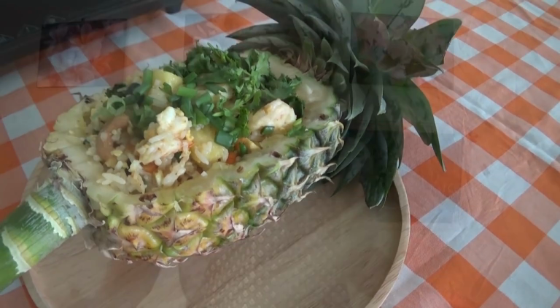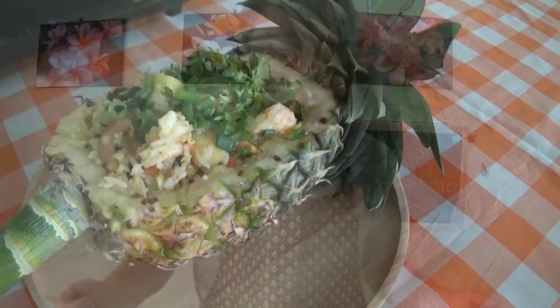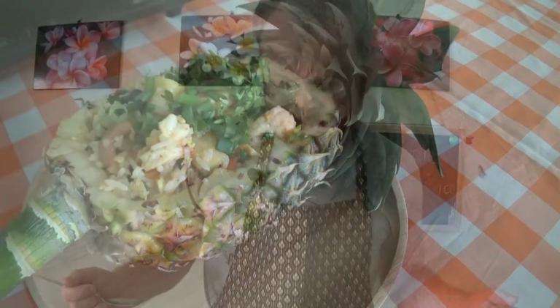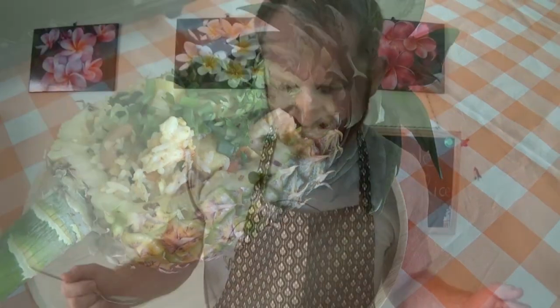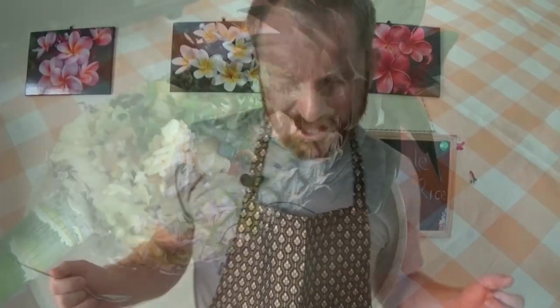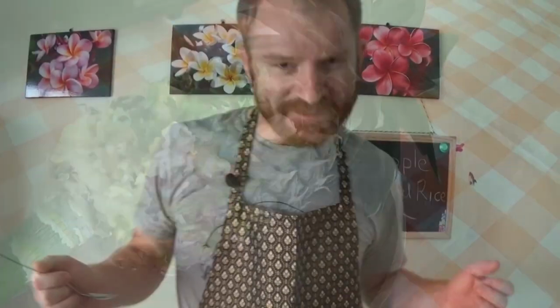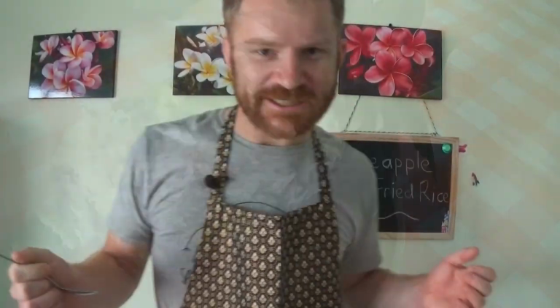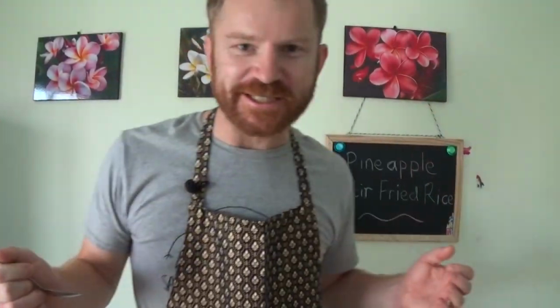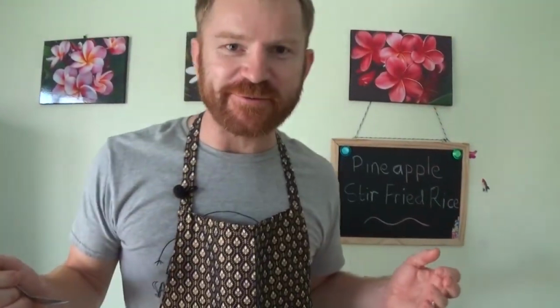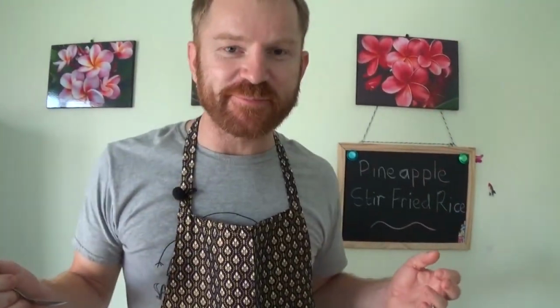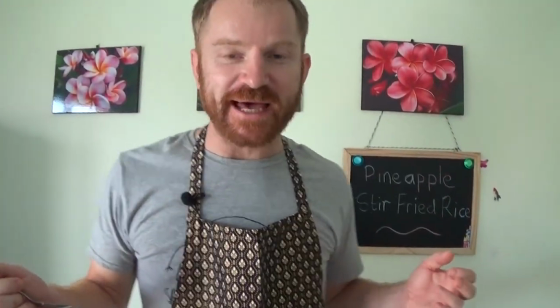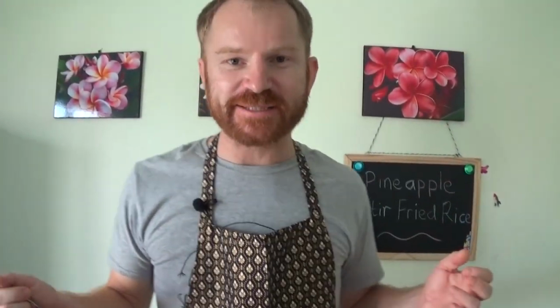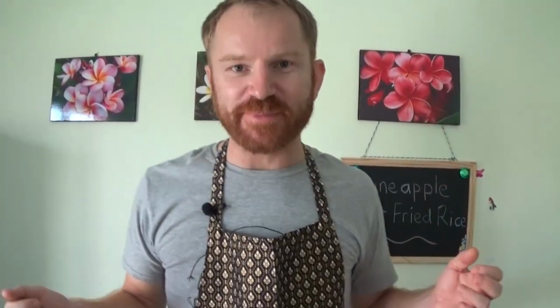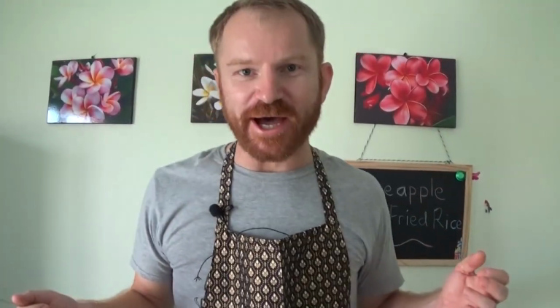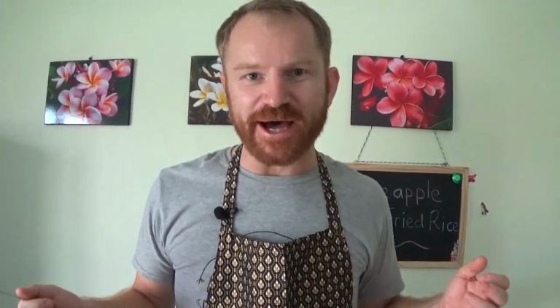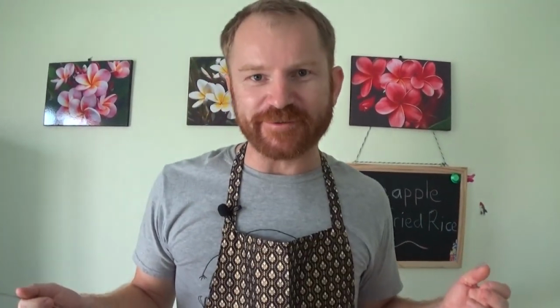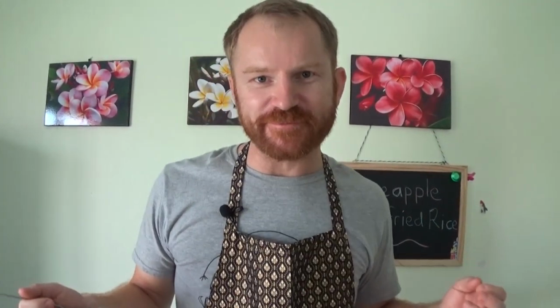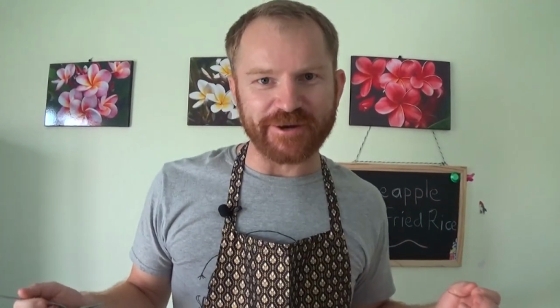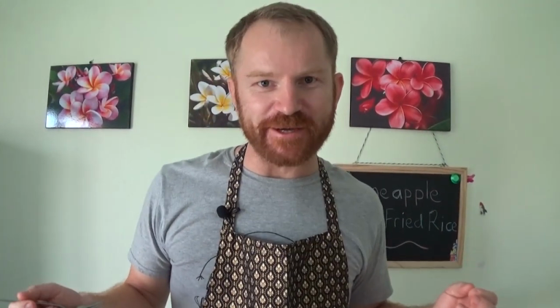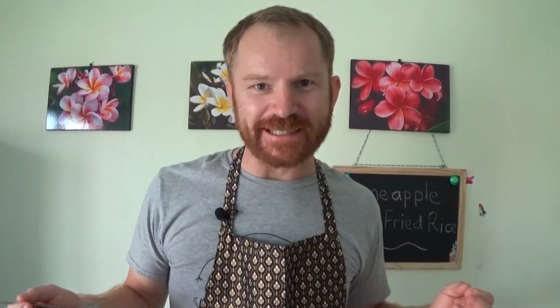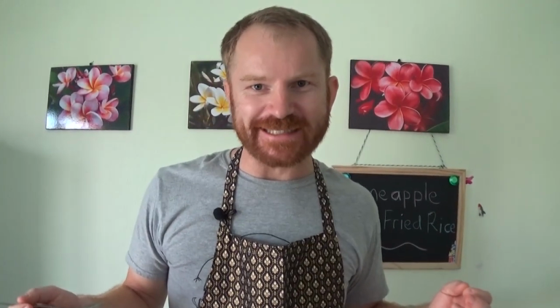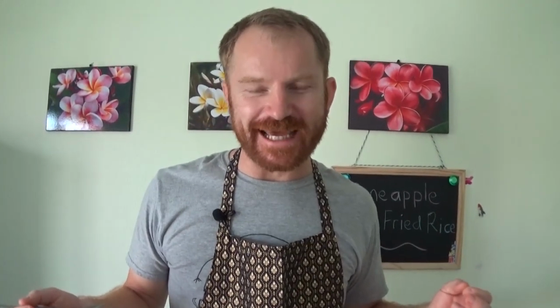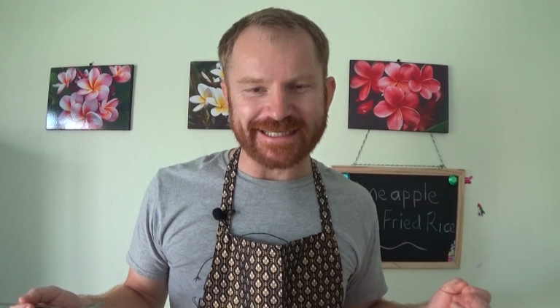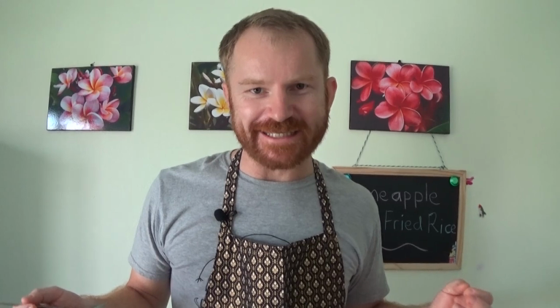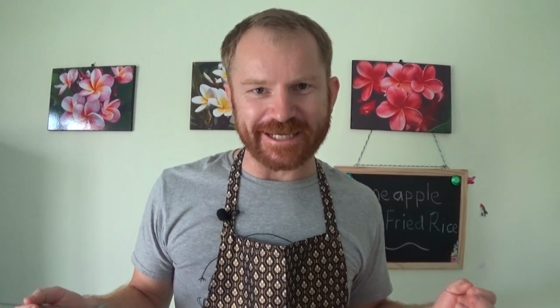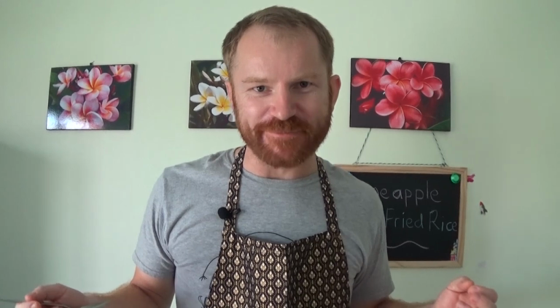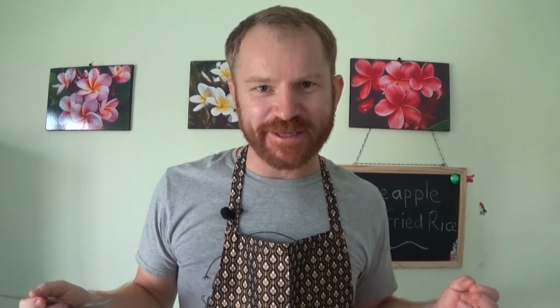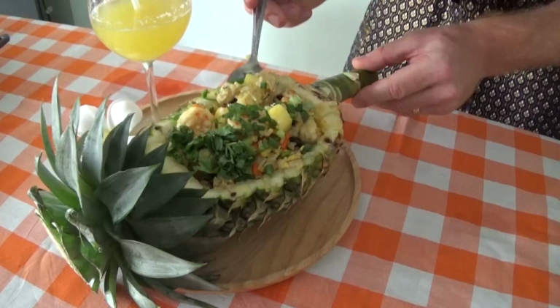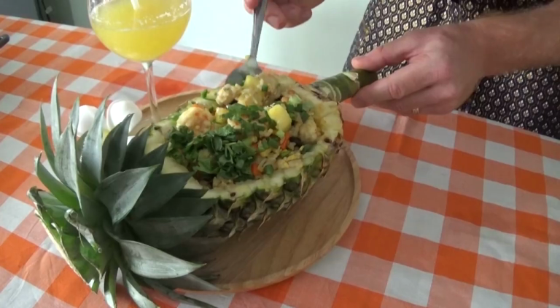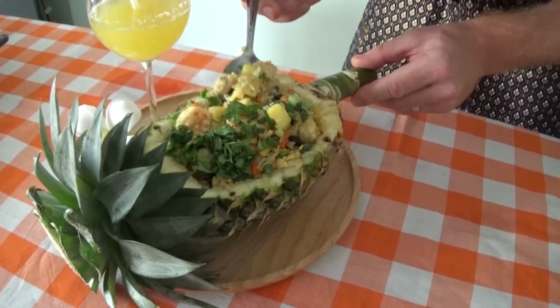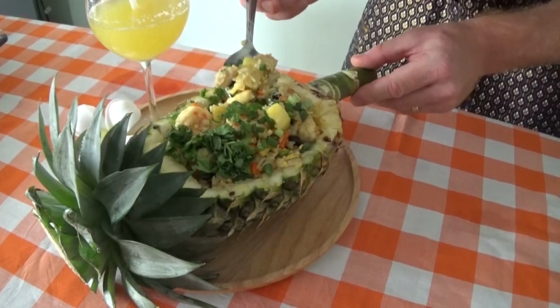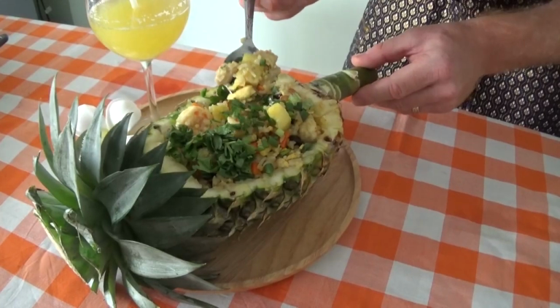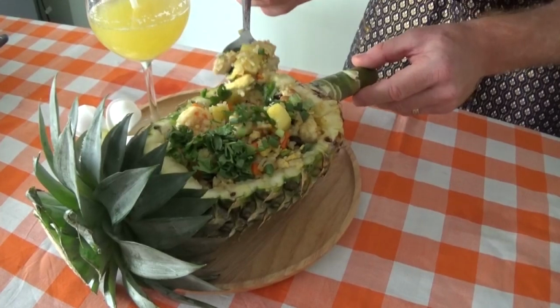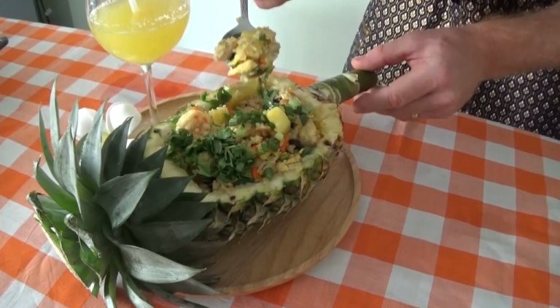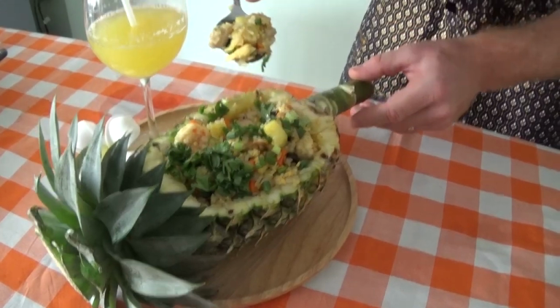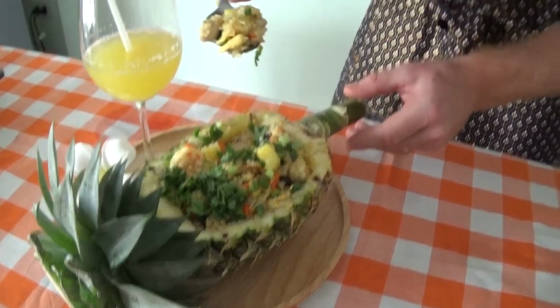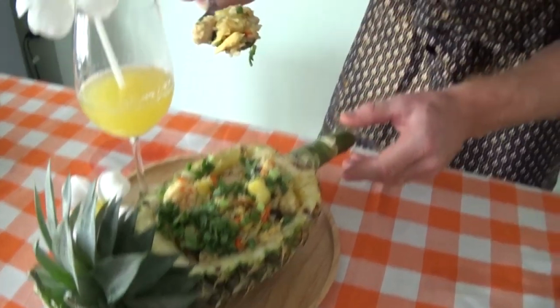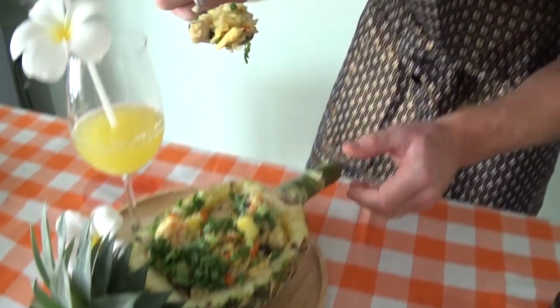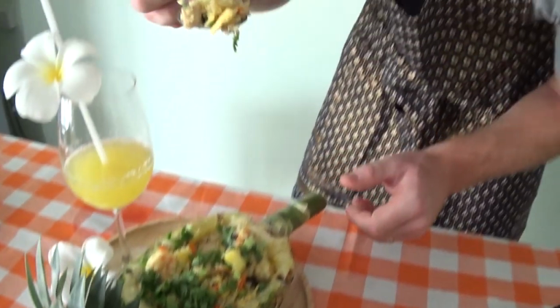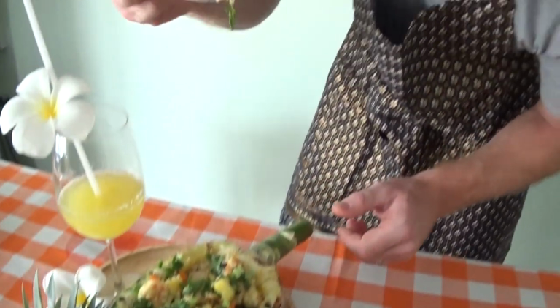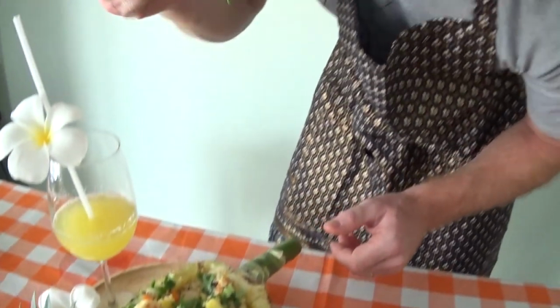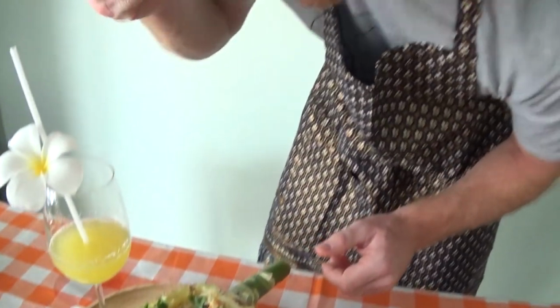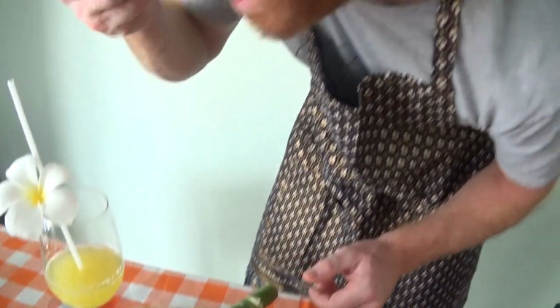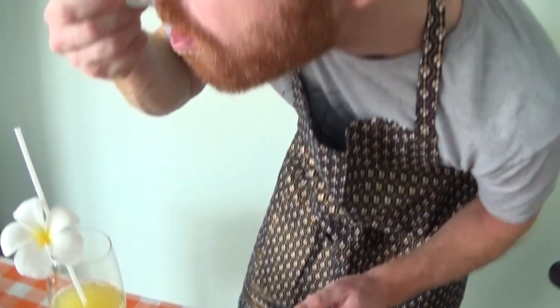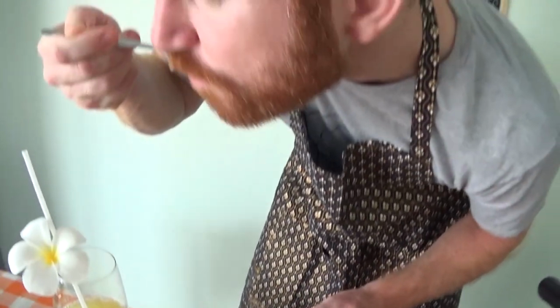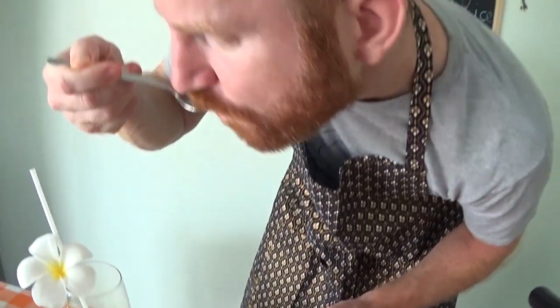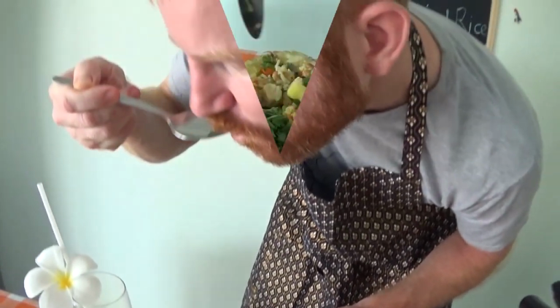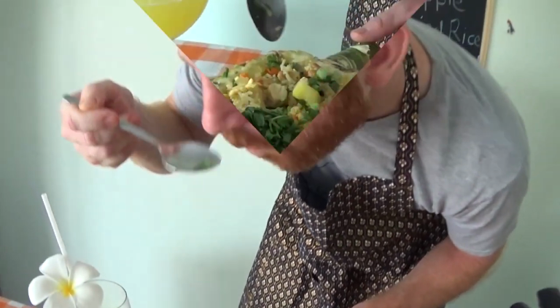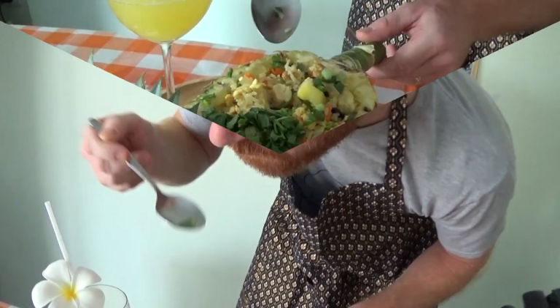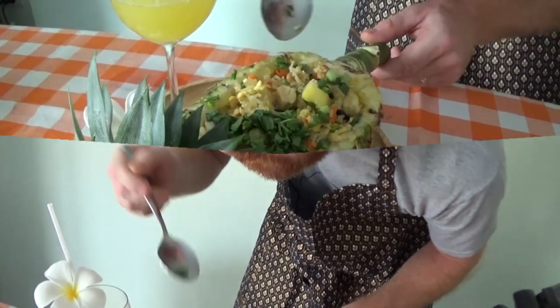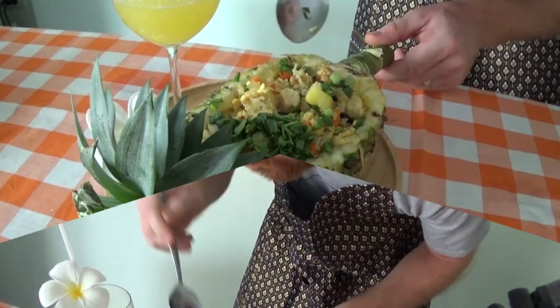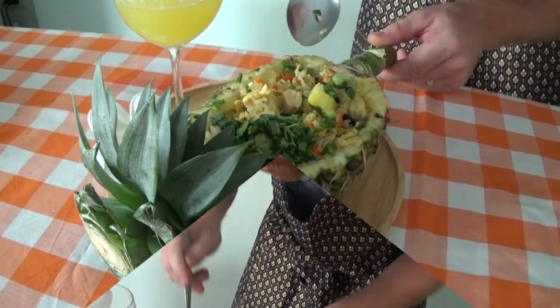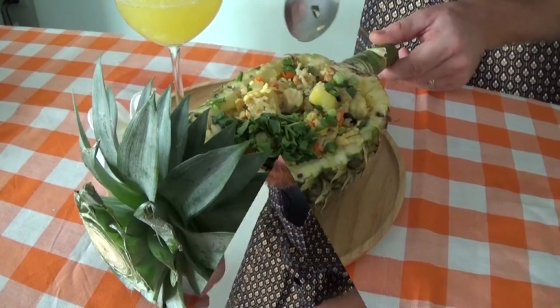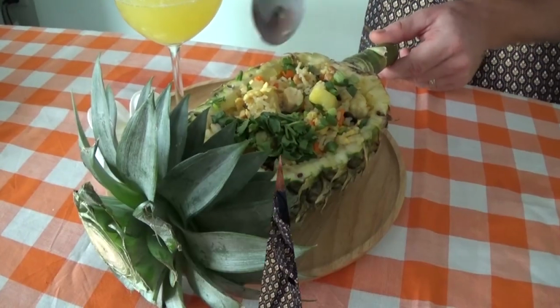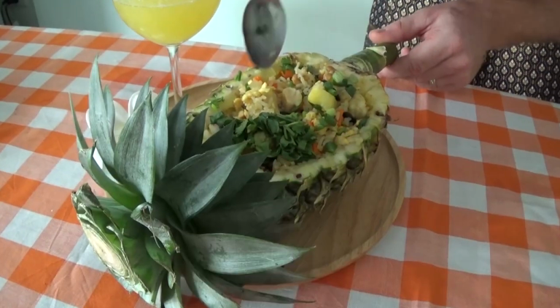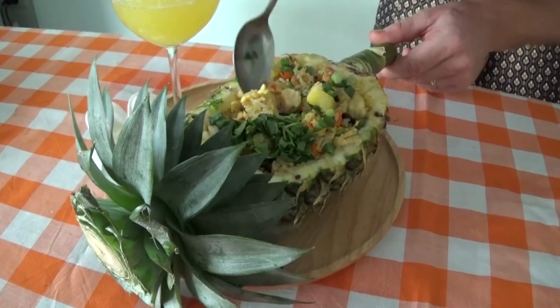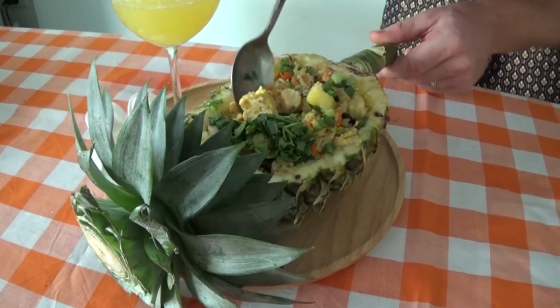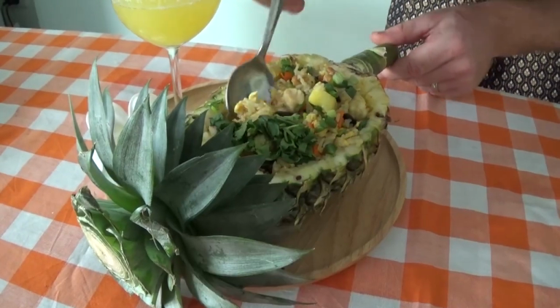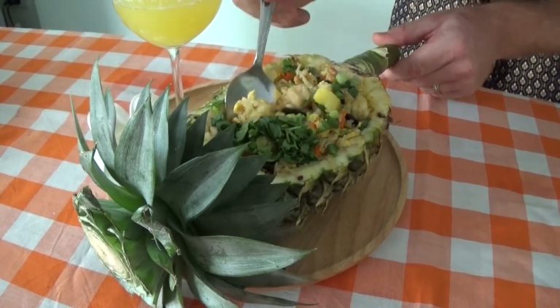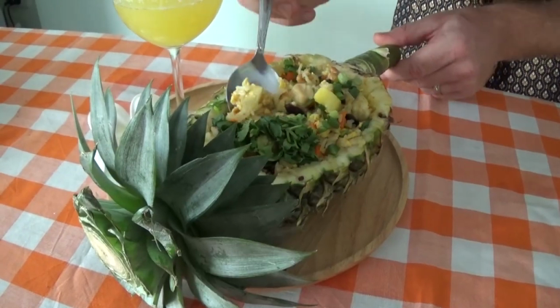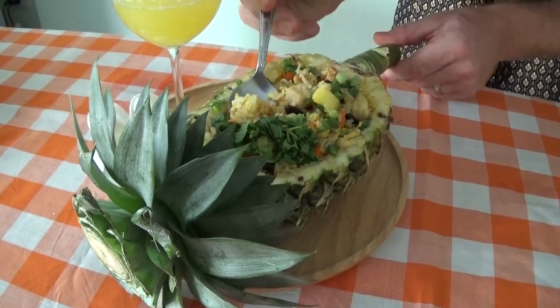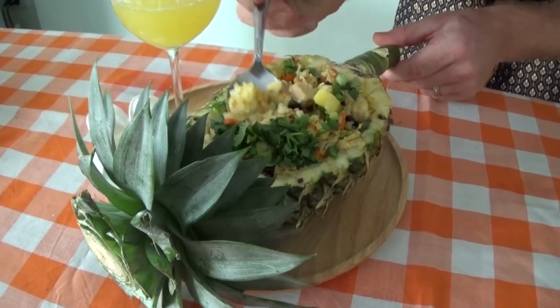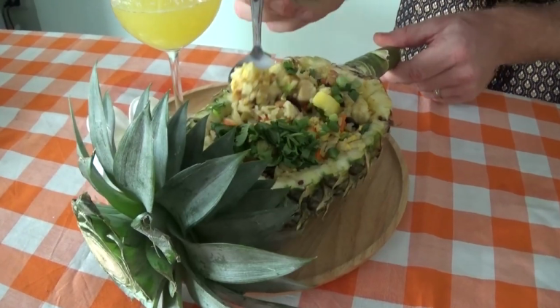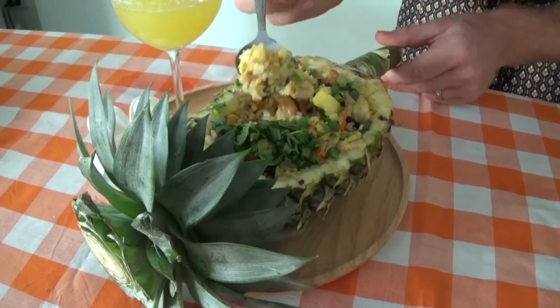So now comes the best part where we get to taste it. Delicious looking concoction.